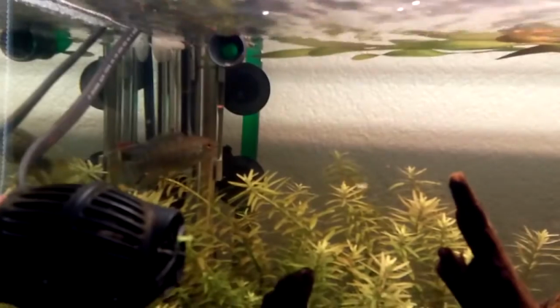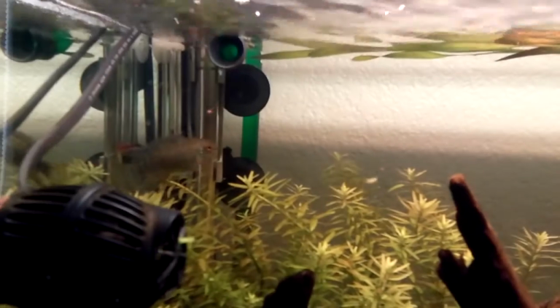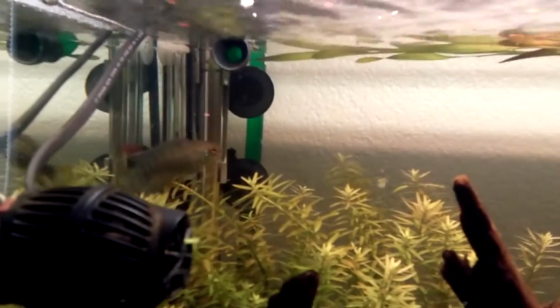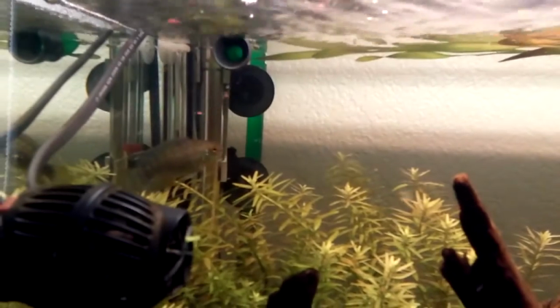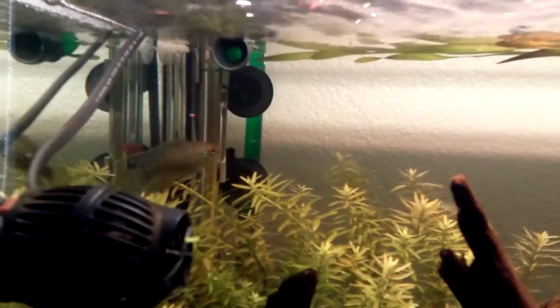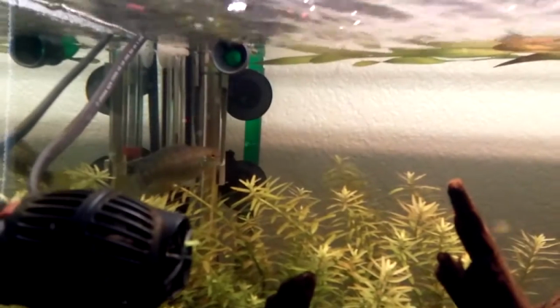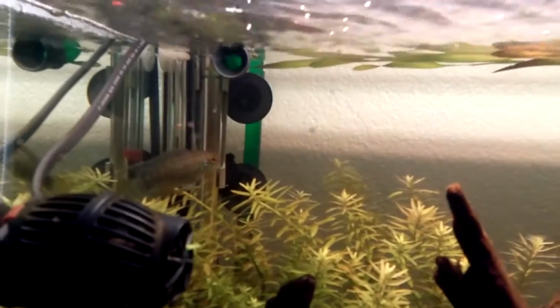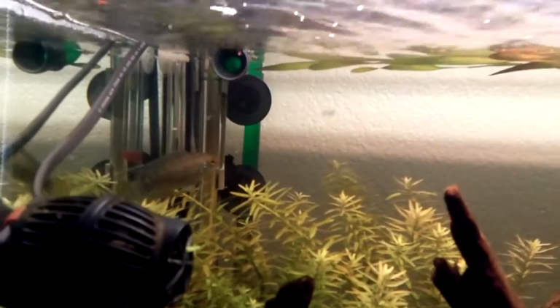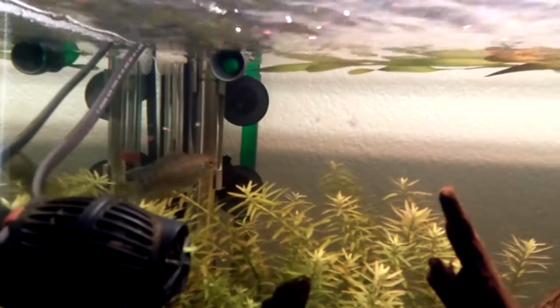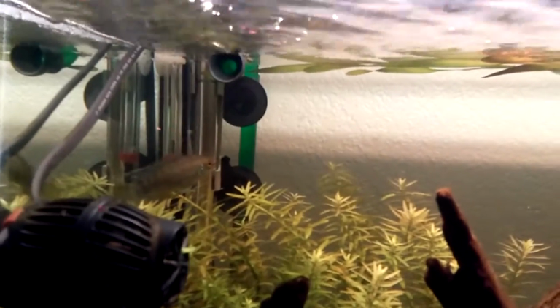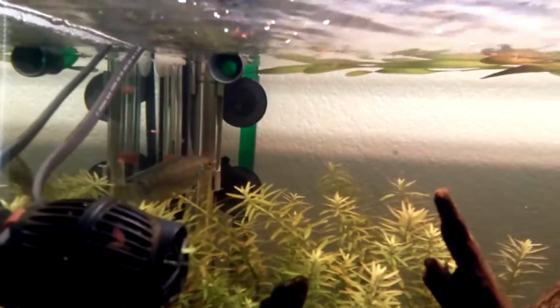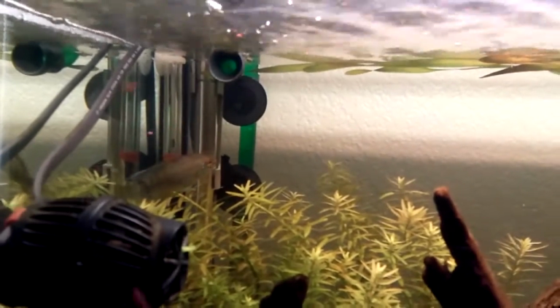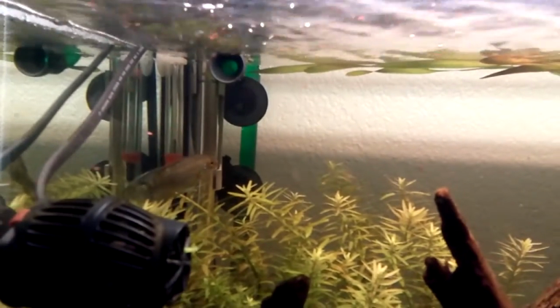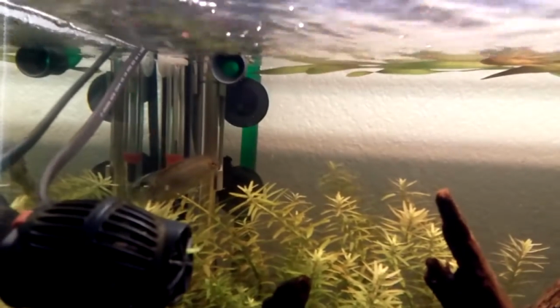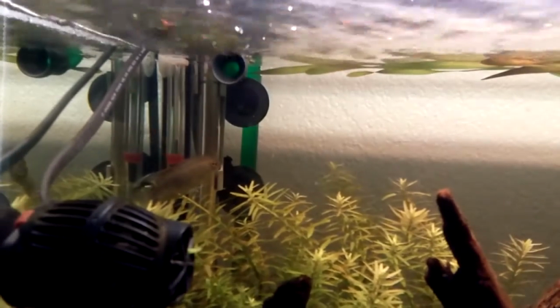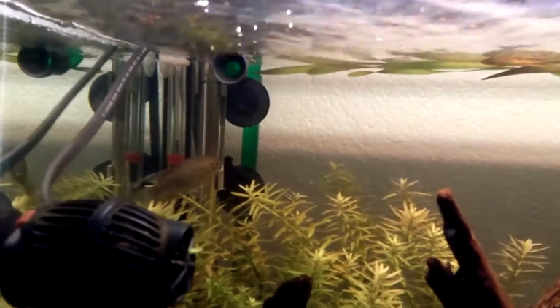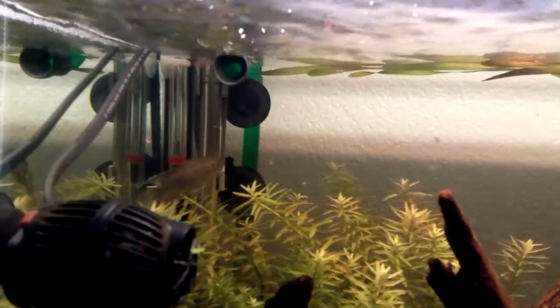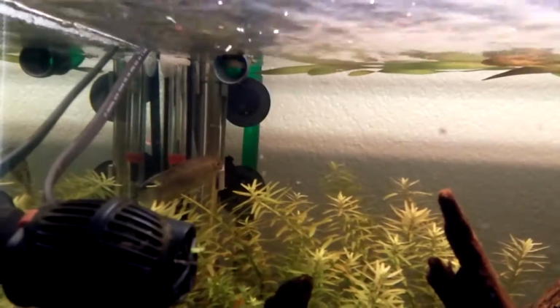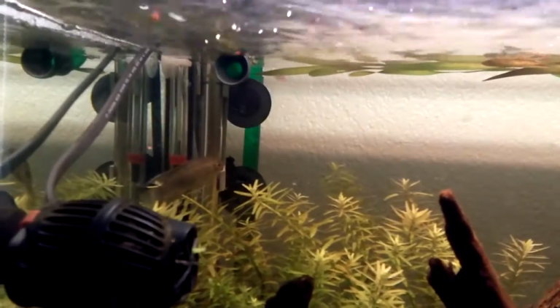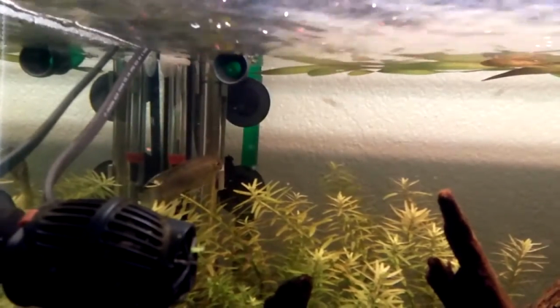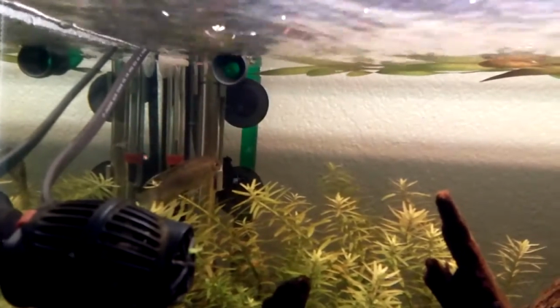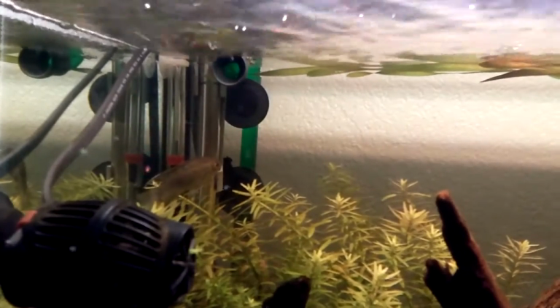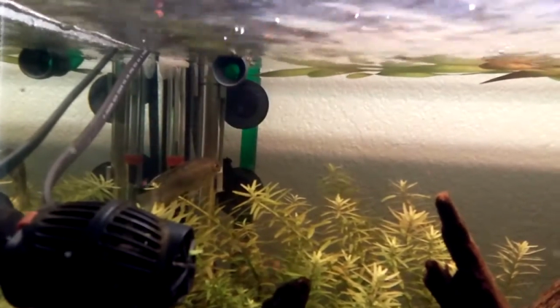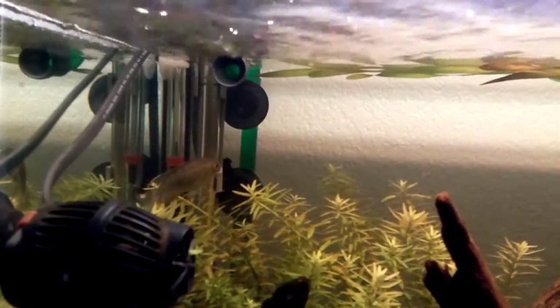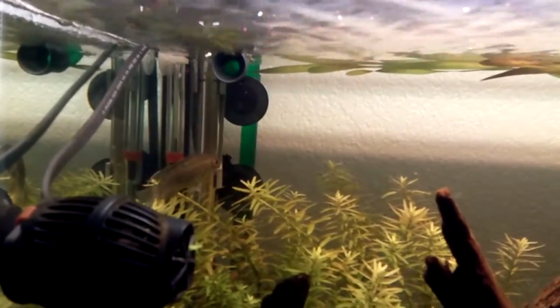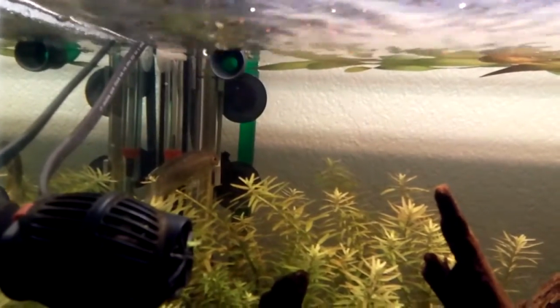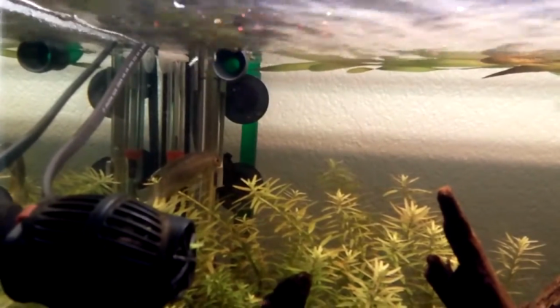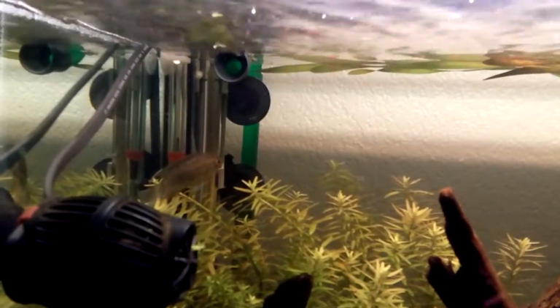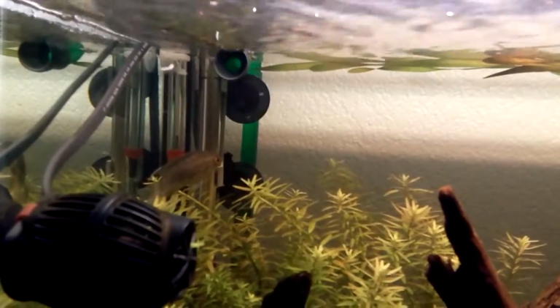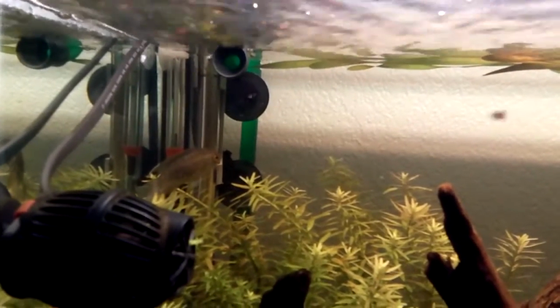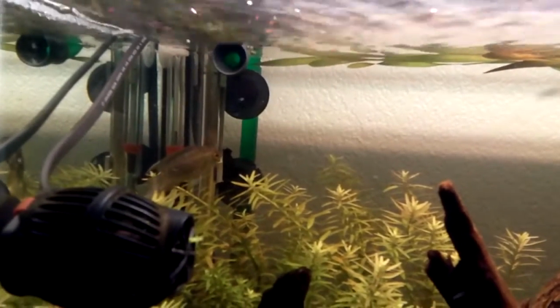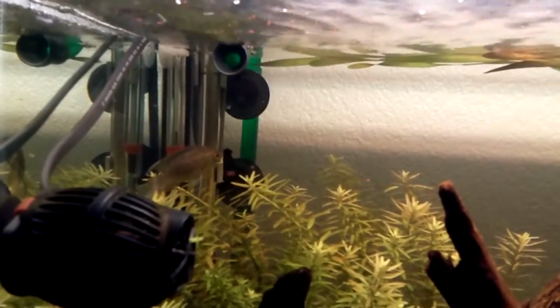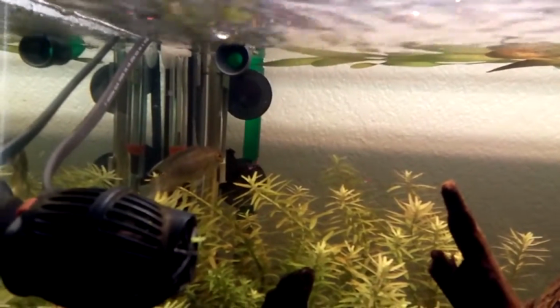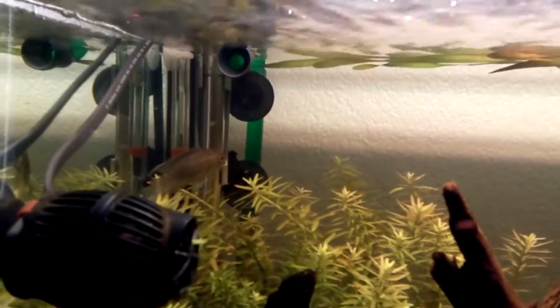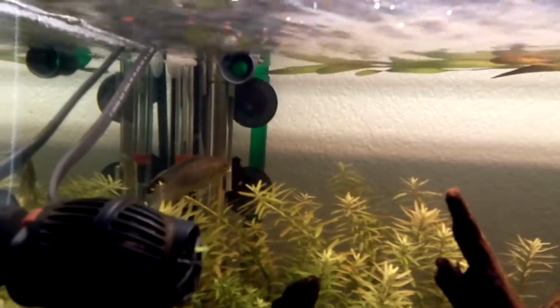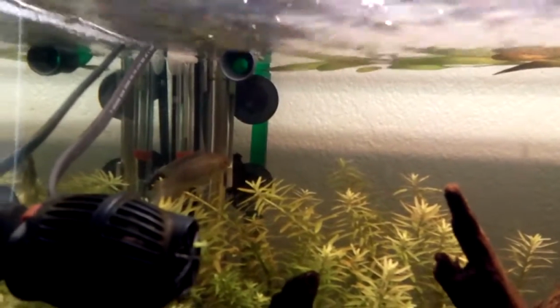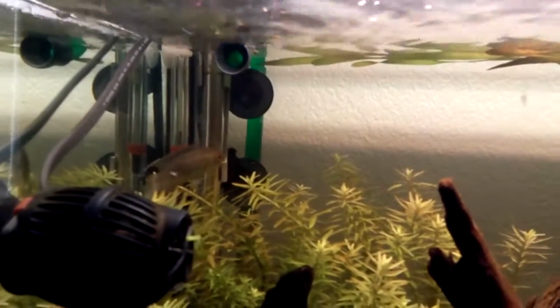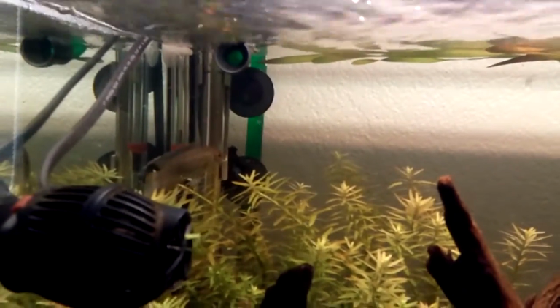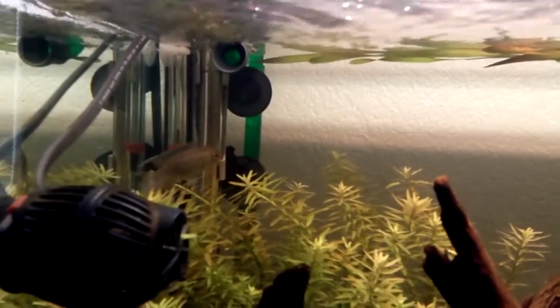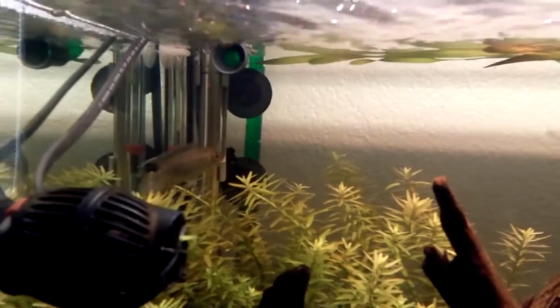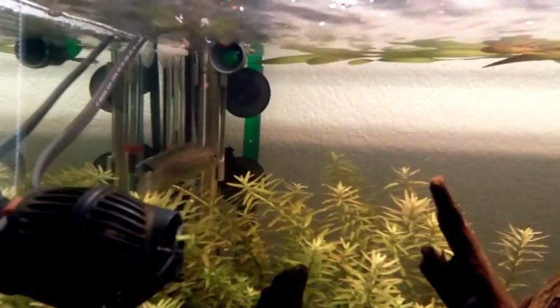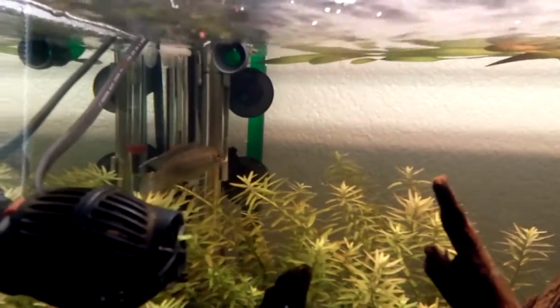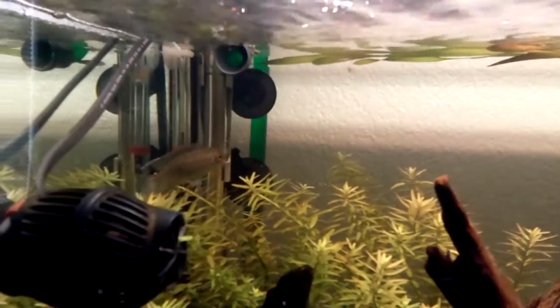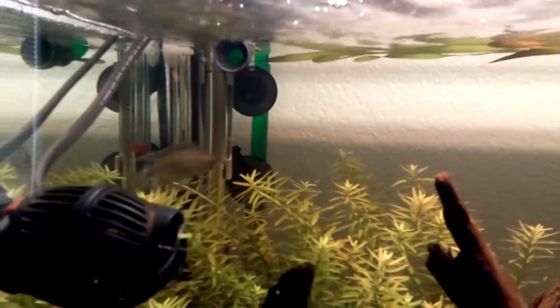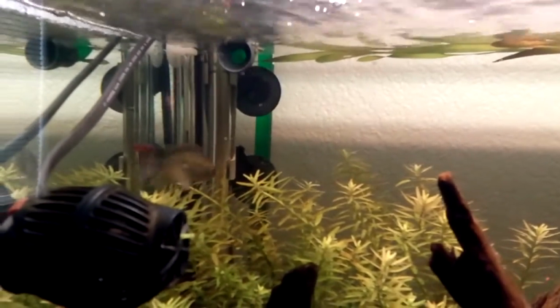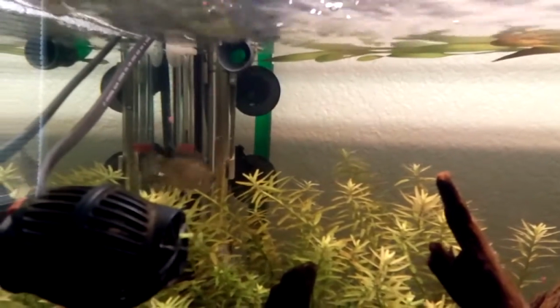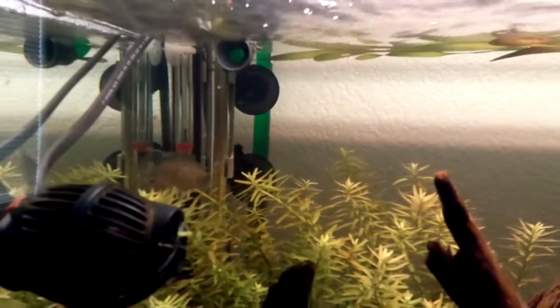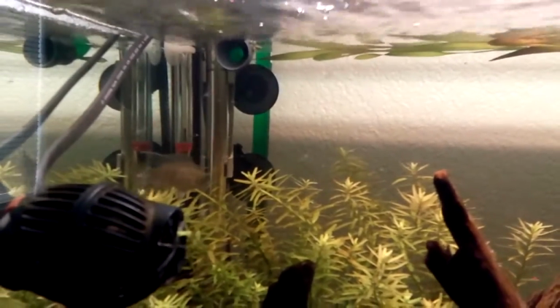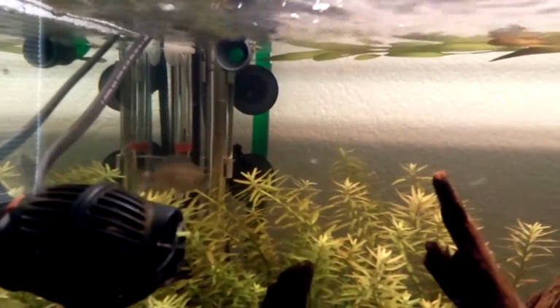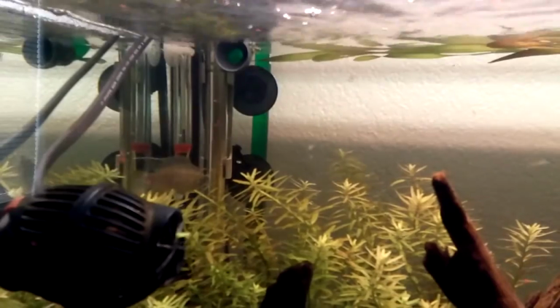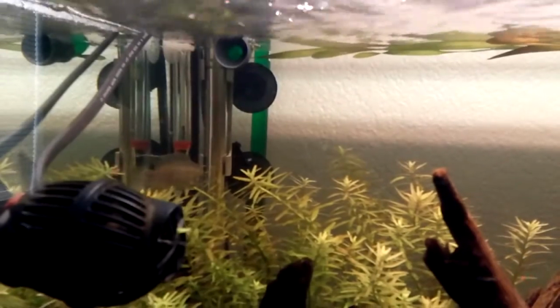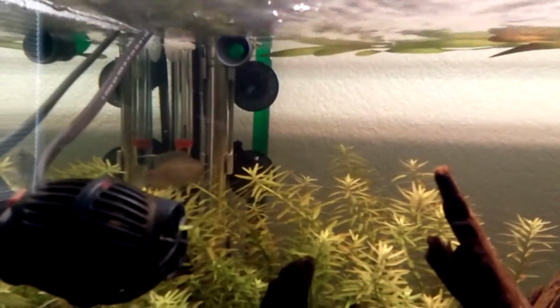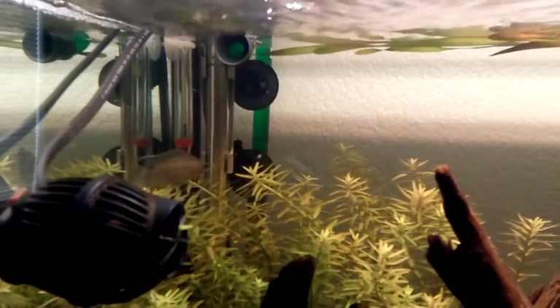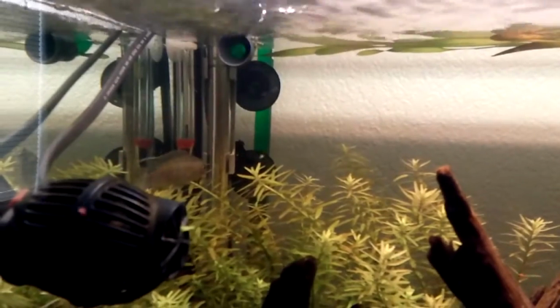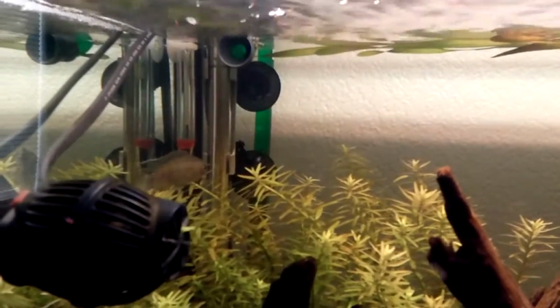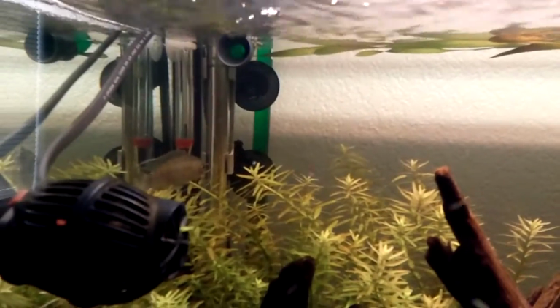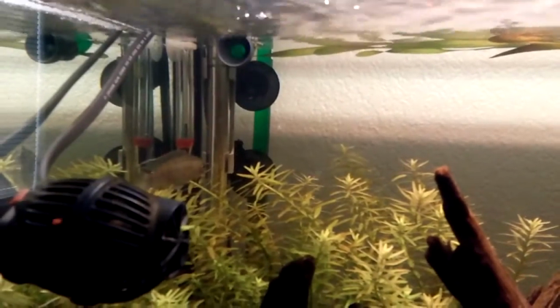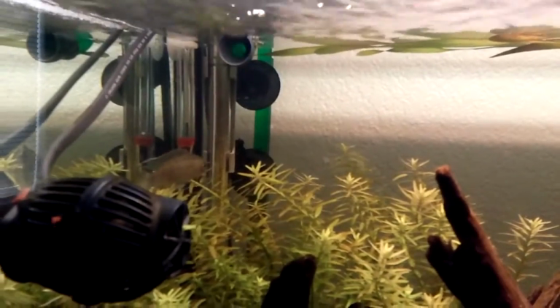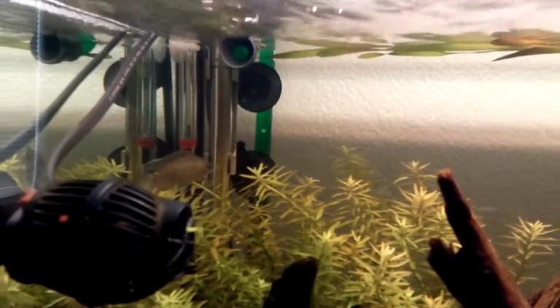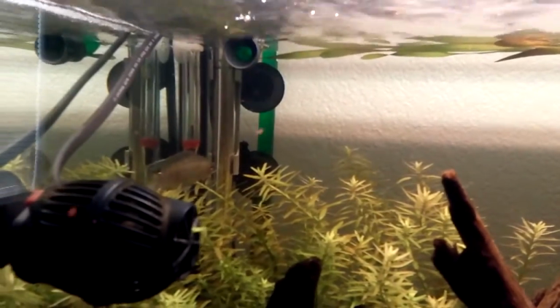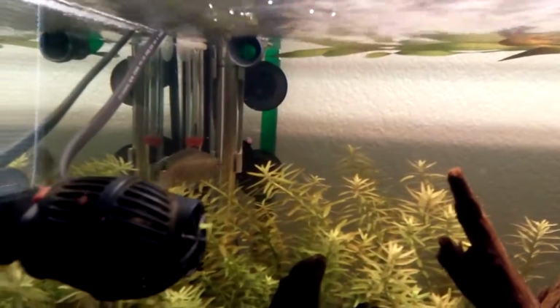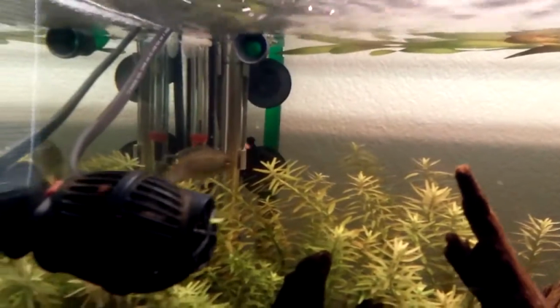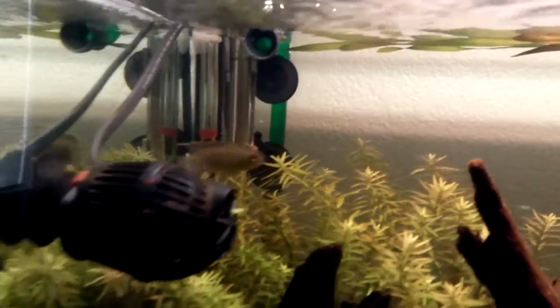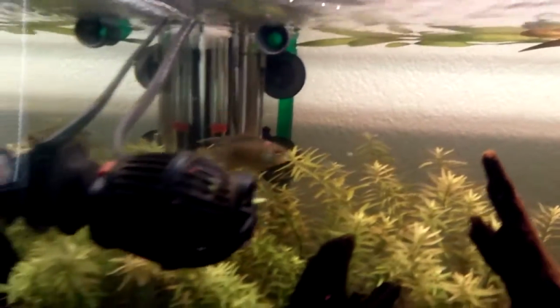The flag cichlid is a member of the acara family. It's a dwarf acara that kind of maxes out at about three inches.